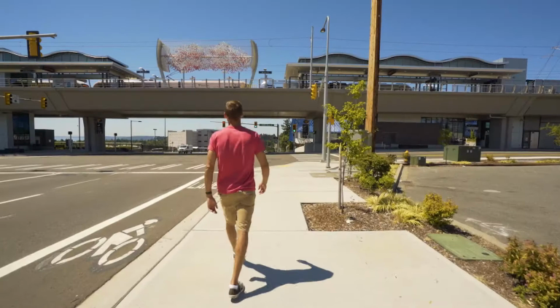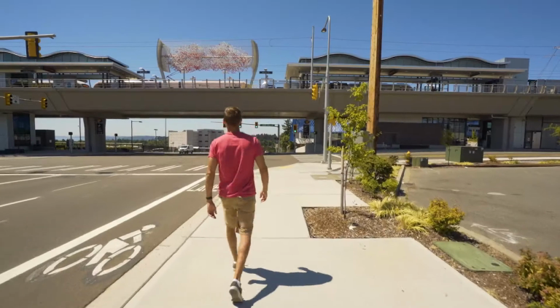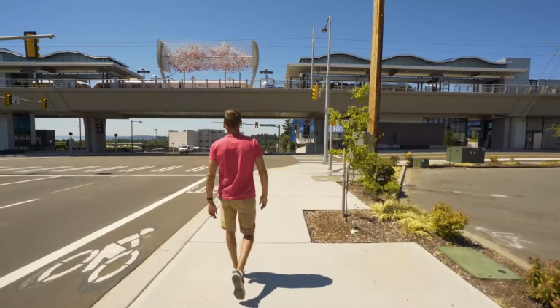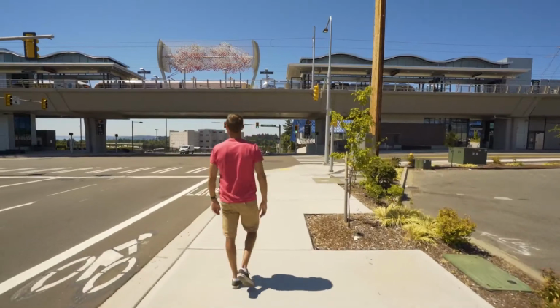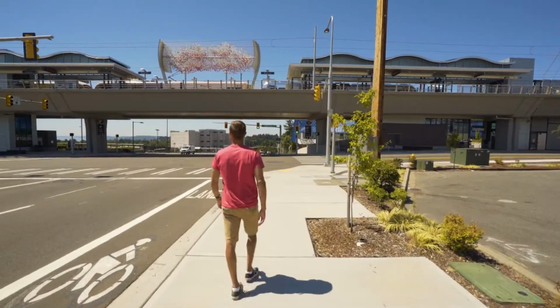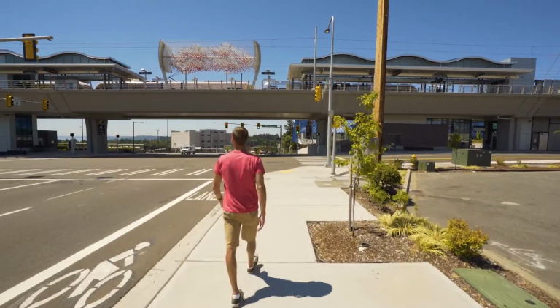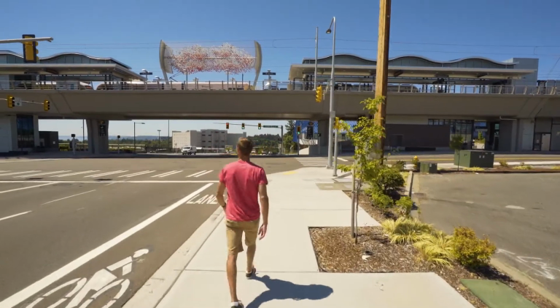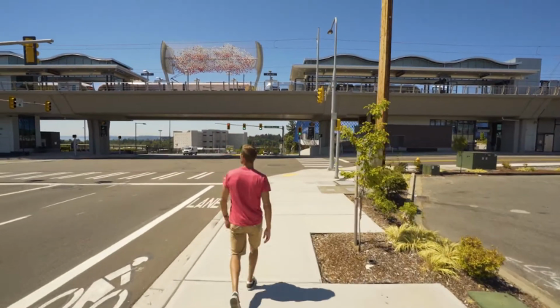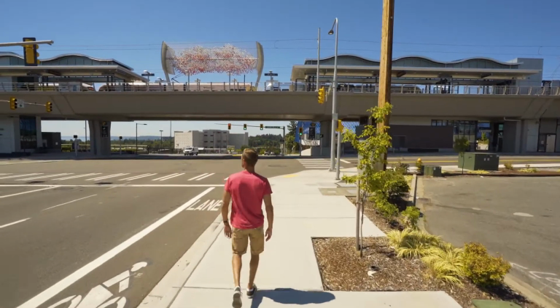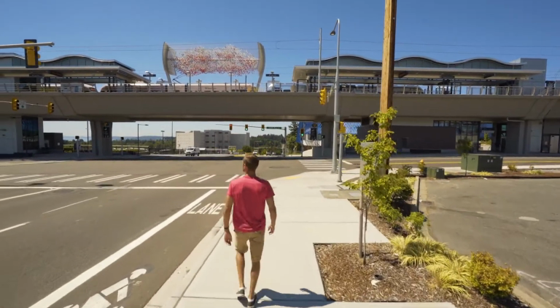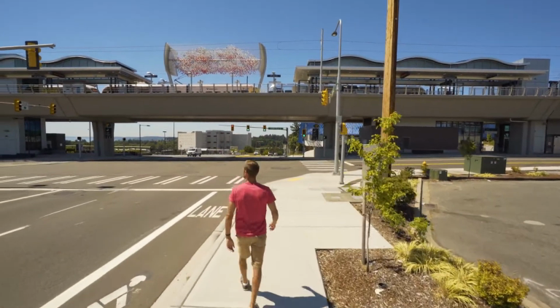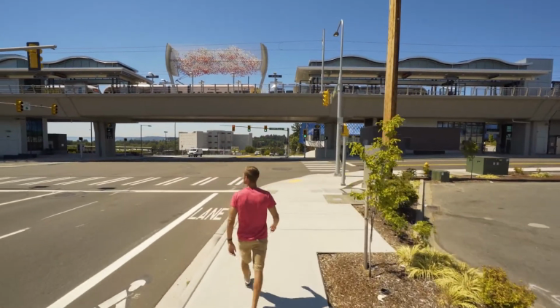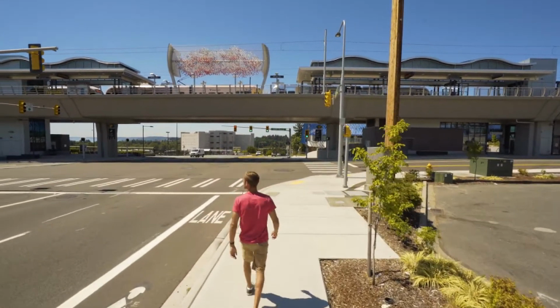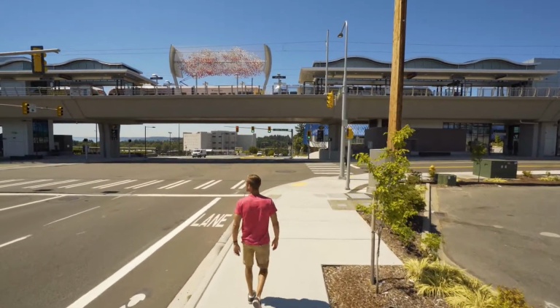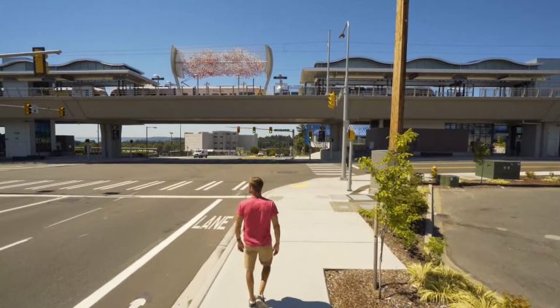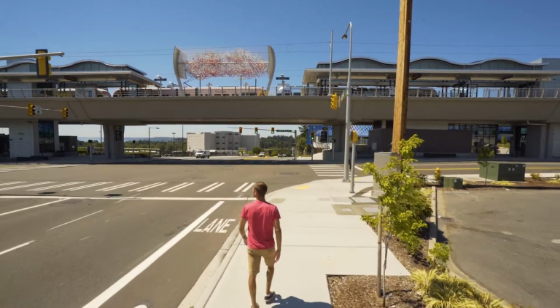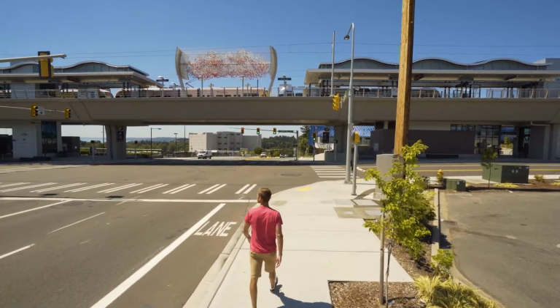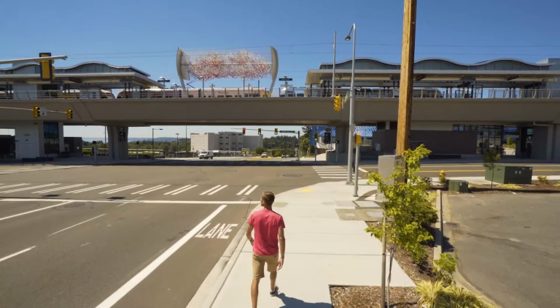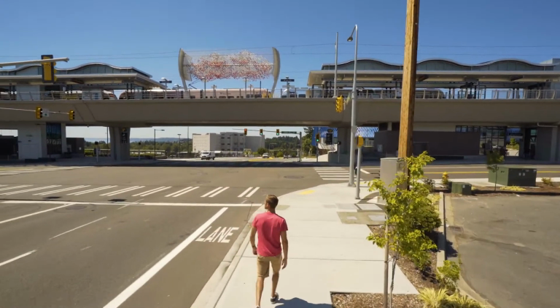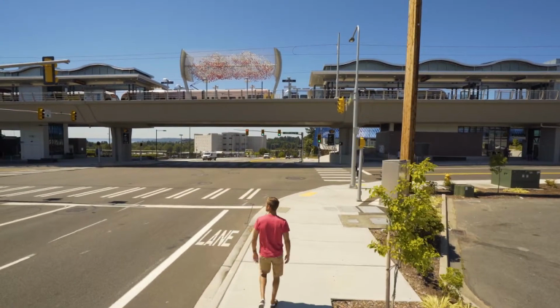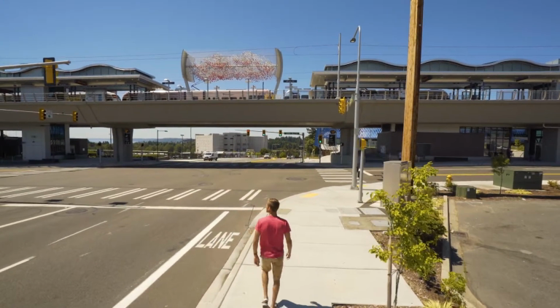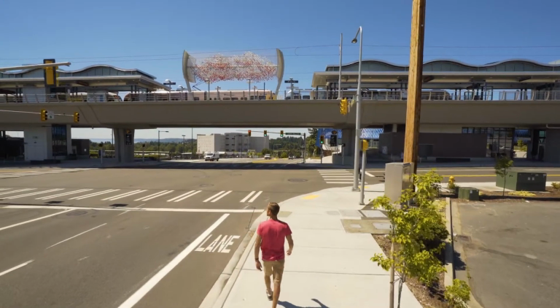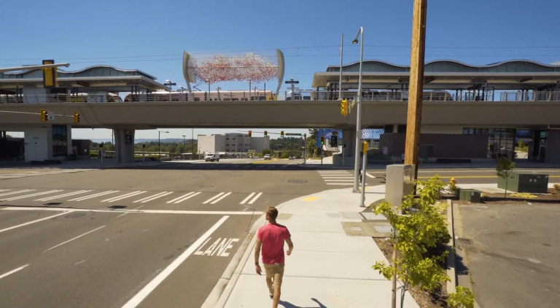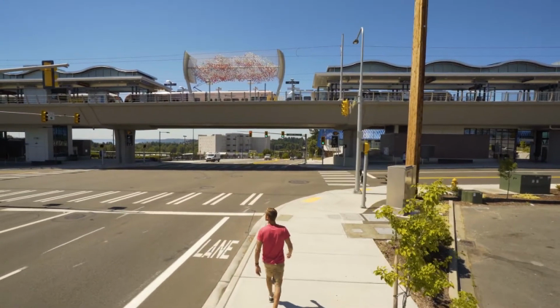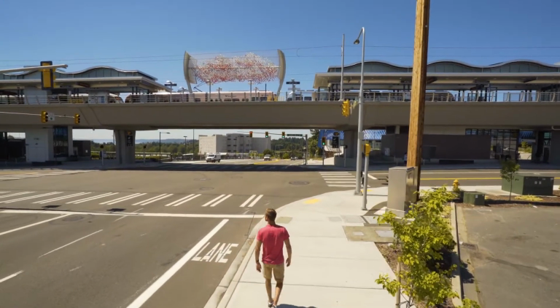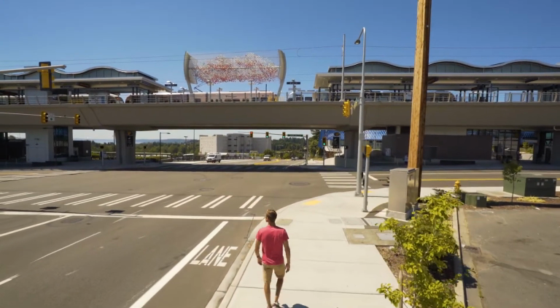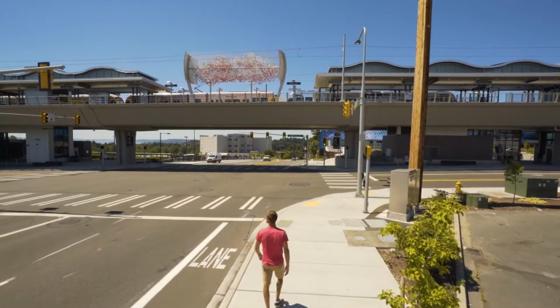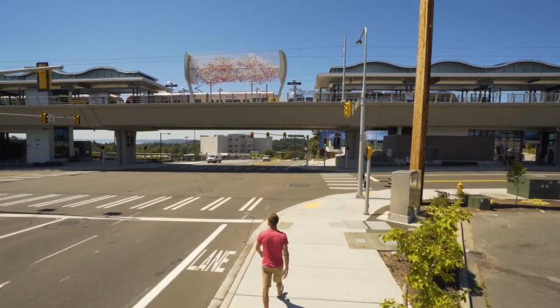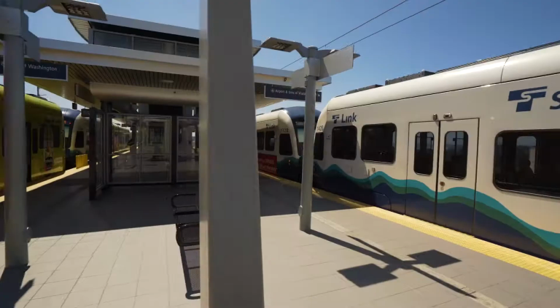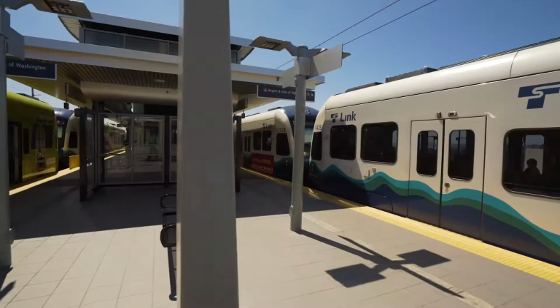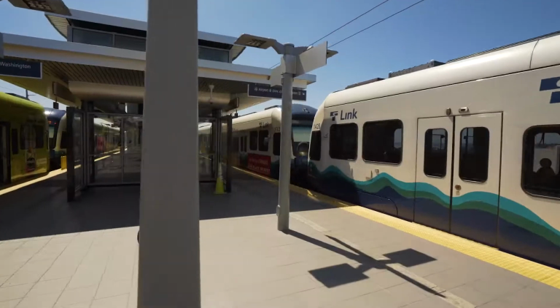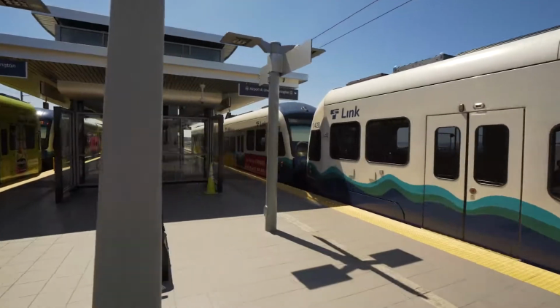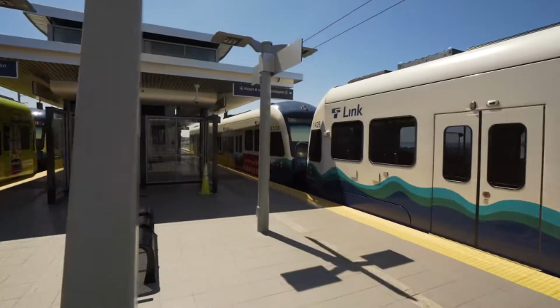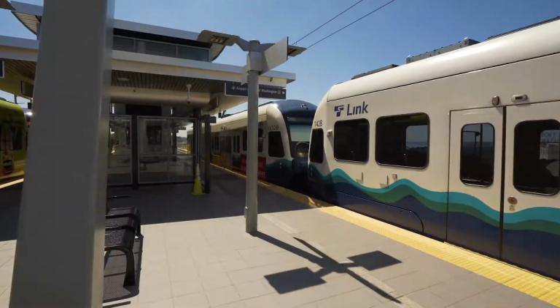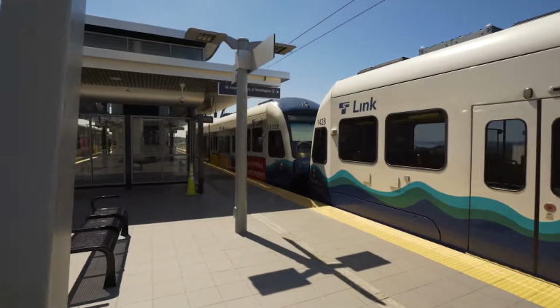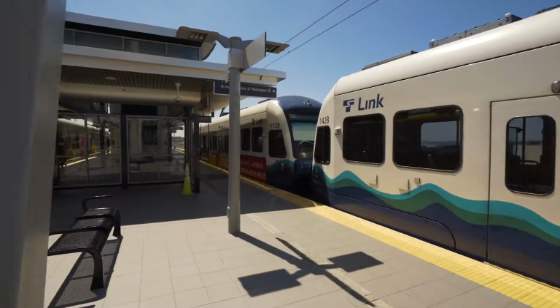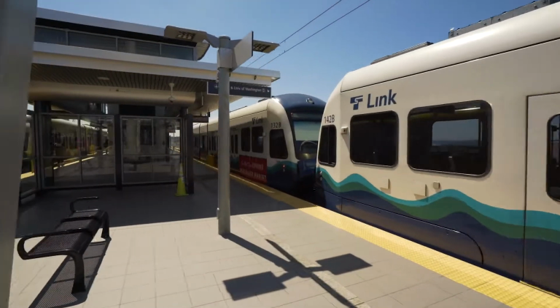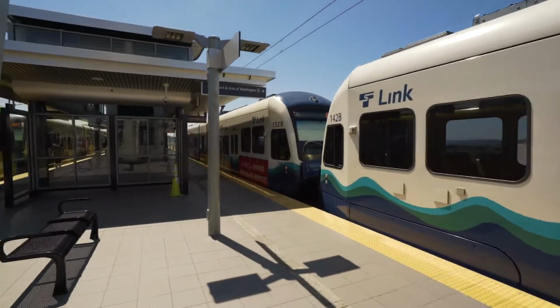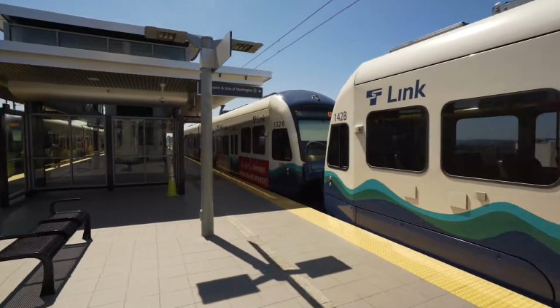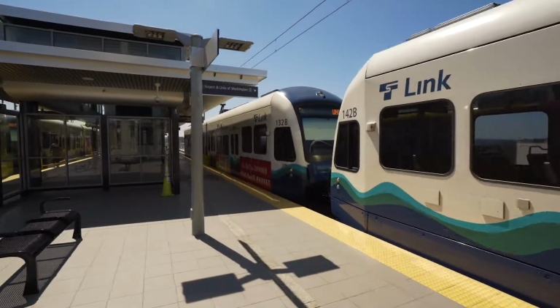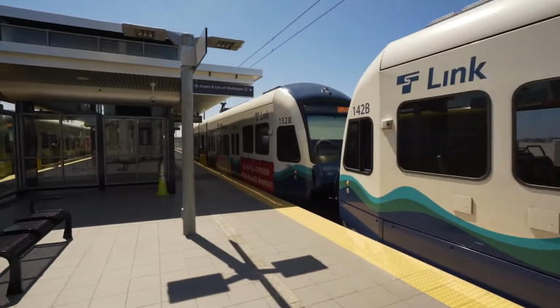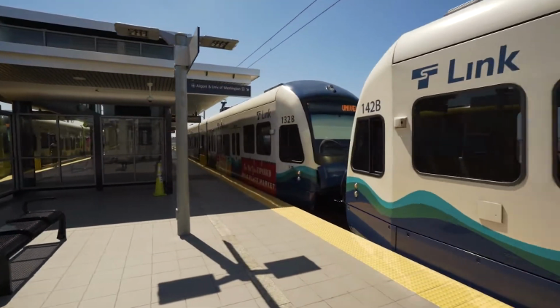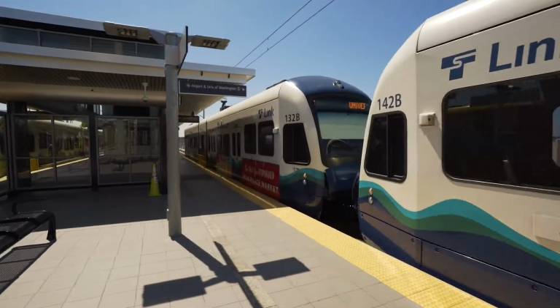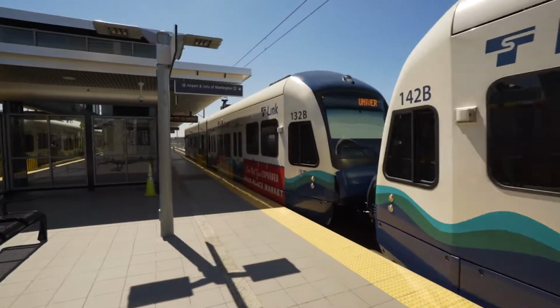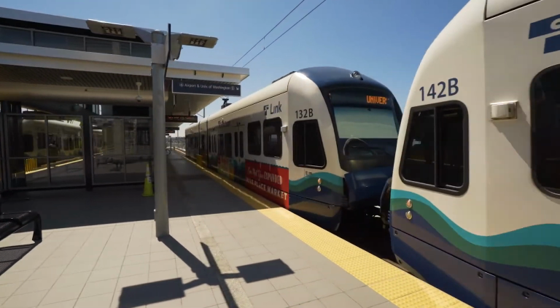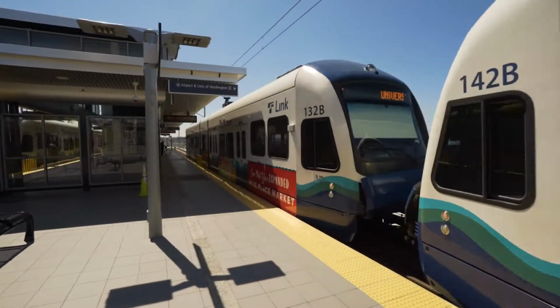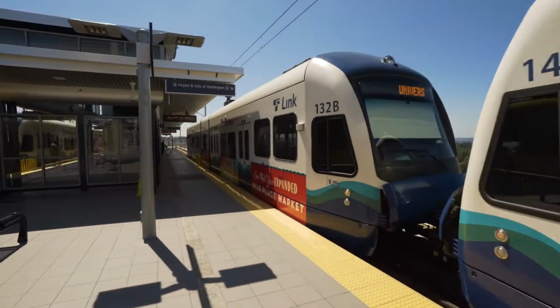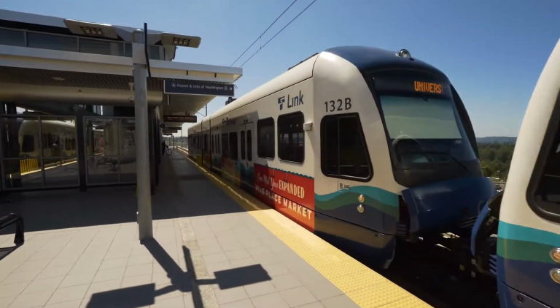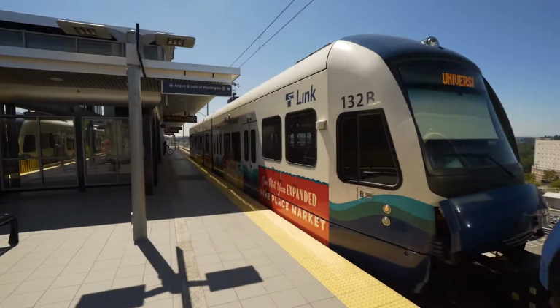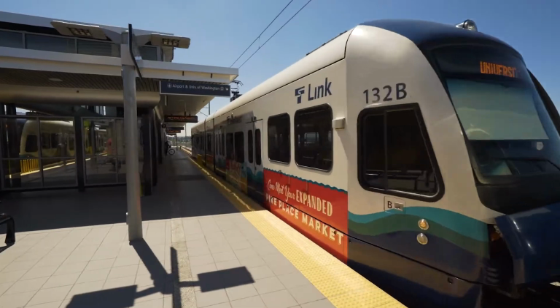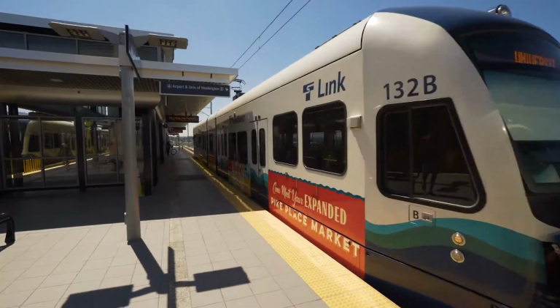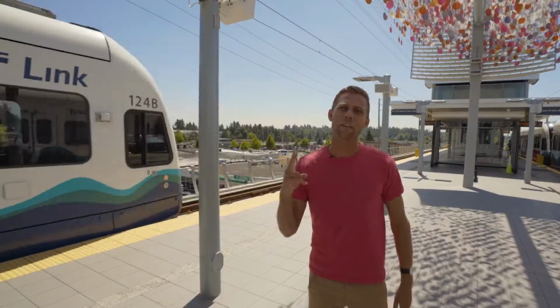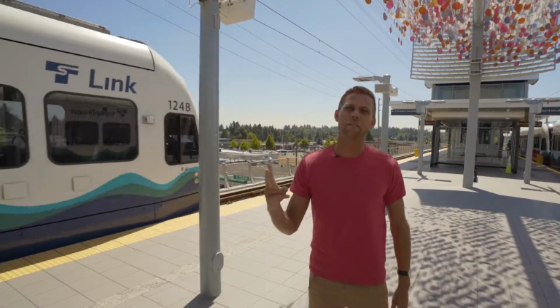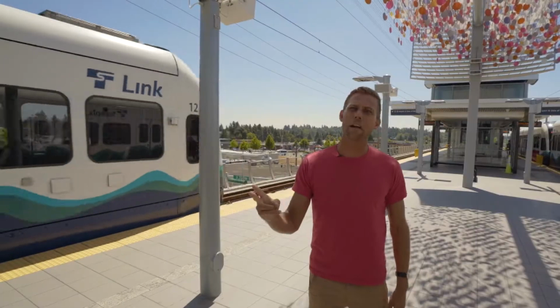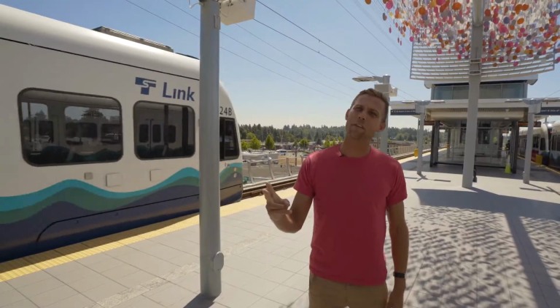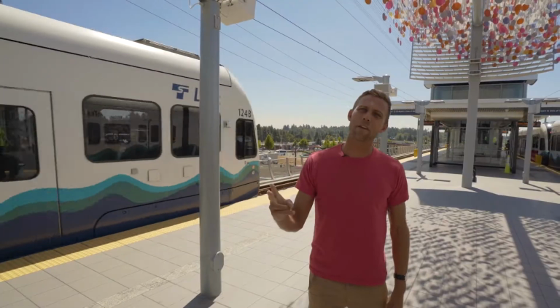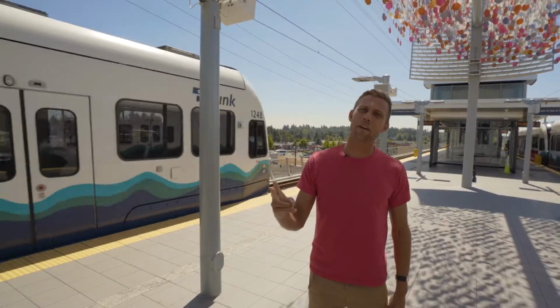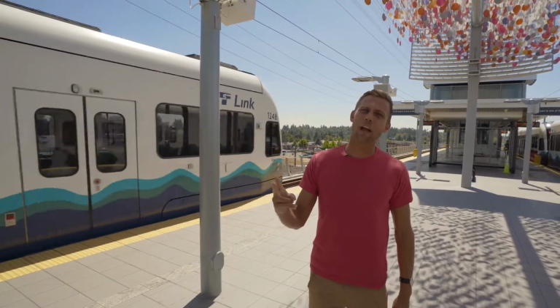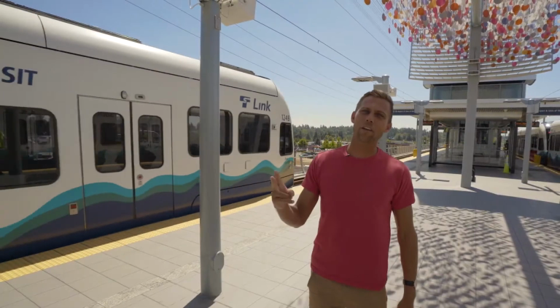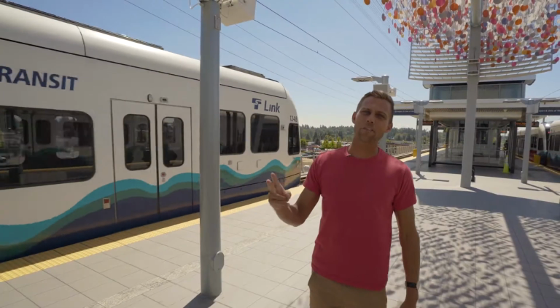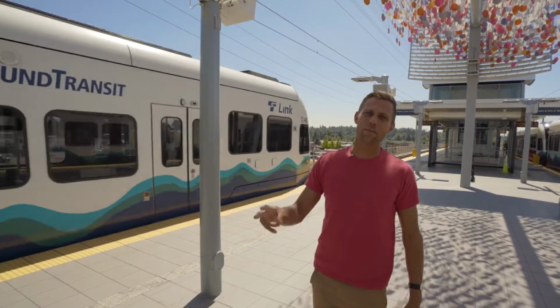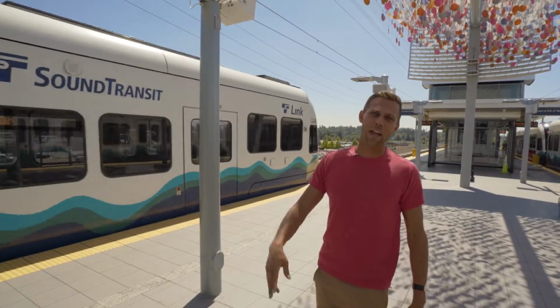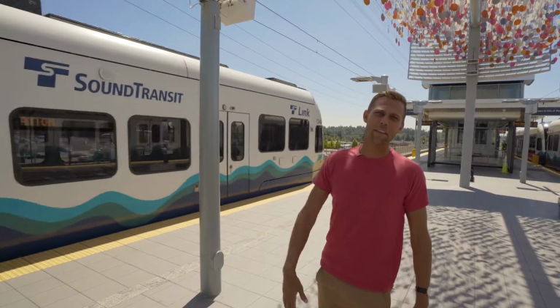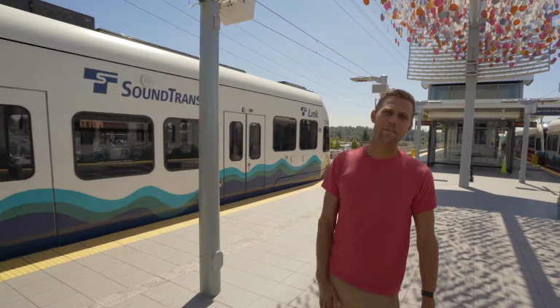This is the brand-new light rail system here in downtown SeaTac. Quick, fast, and very, very cost-effective.